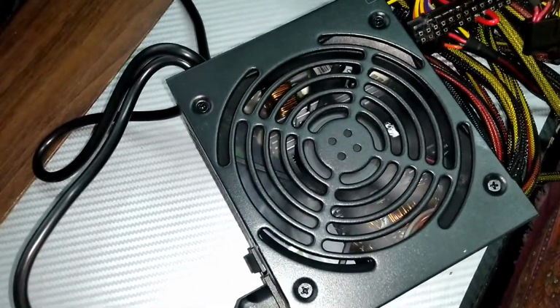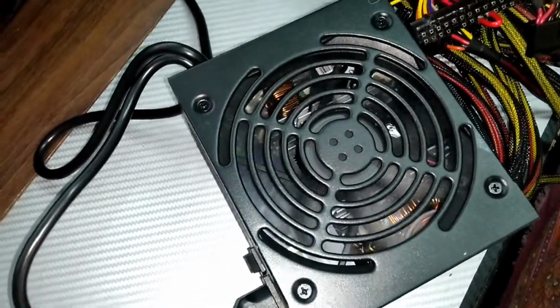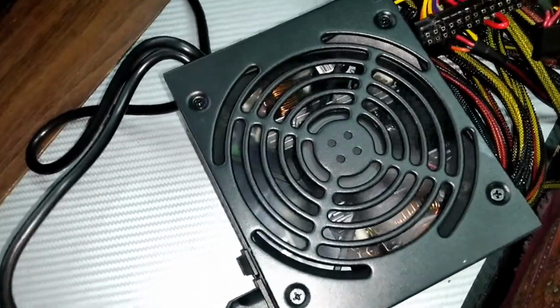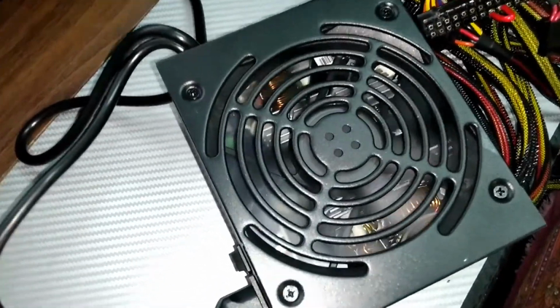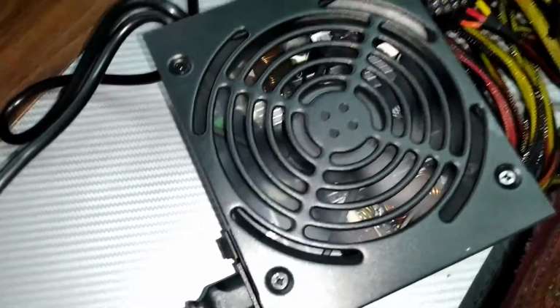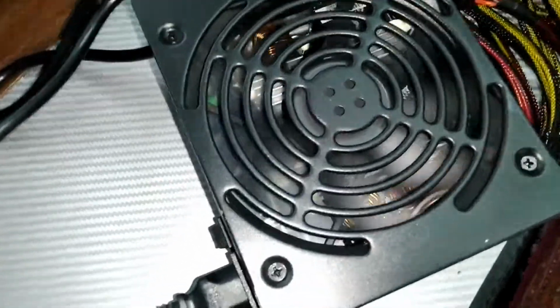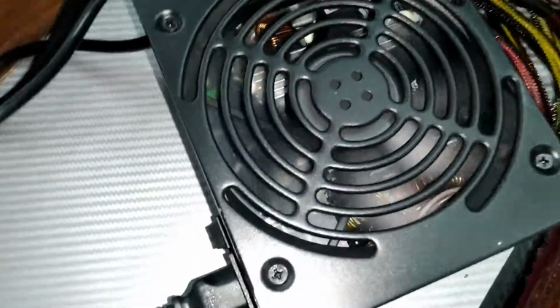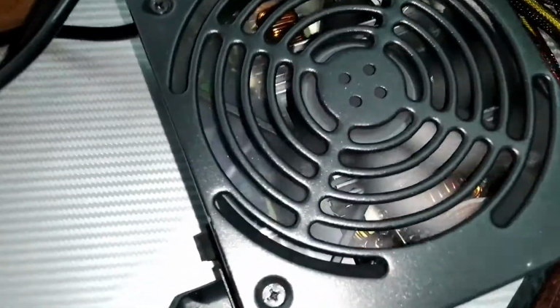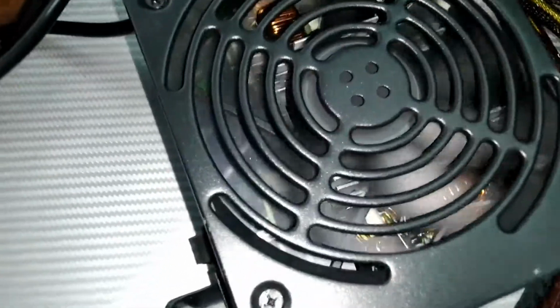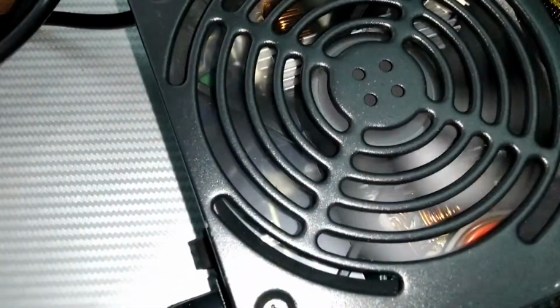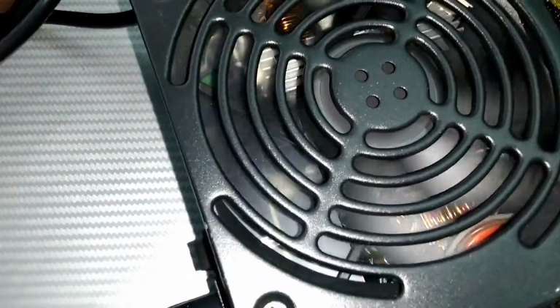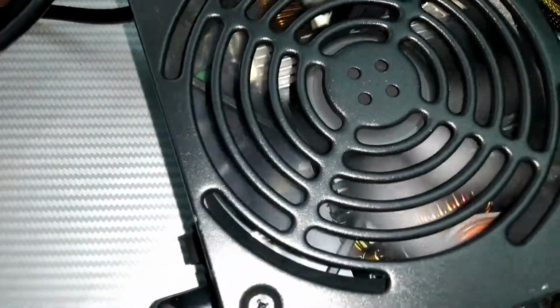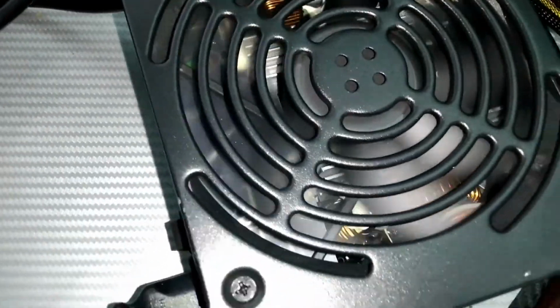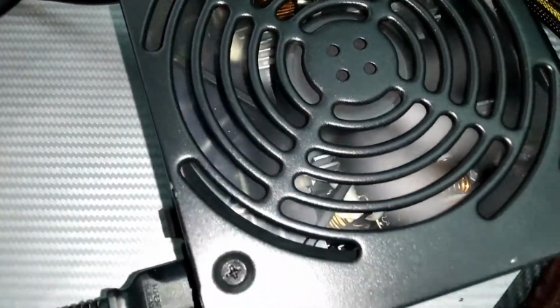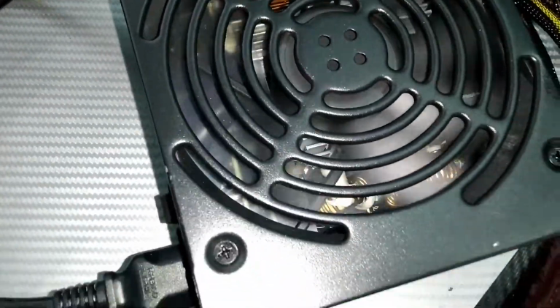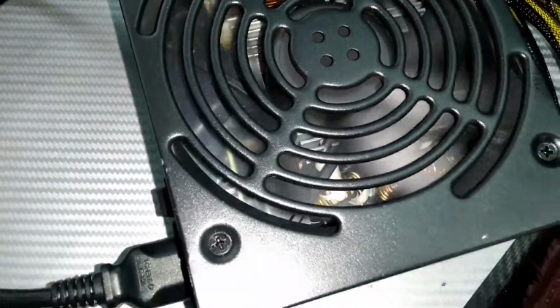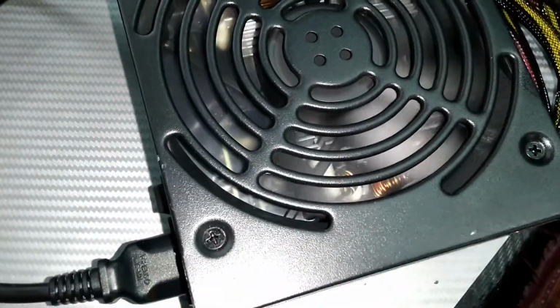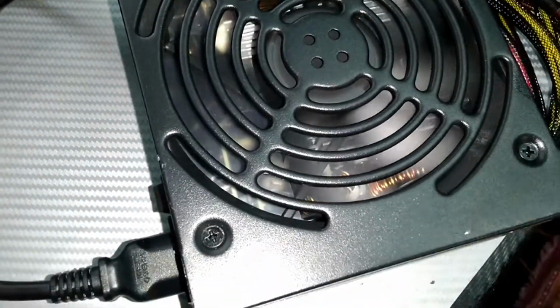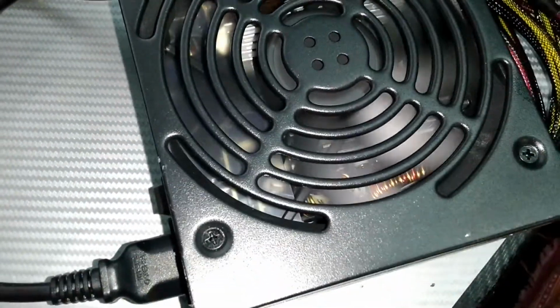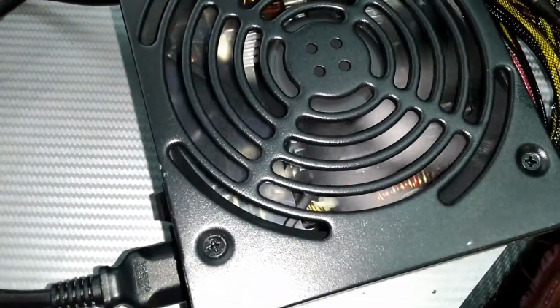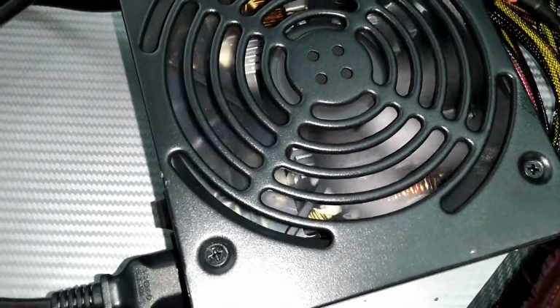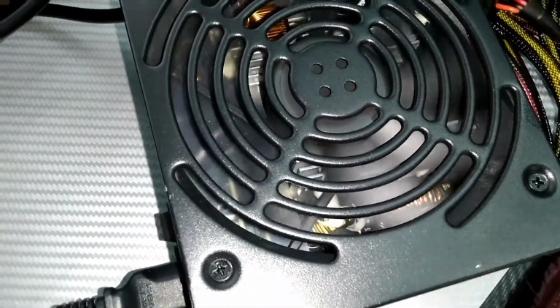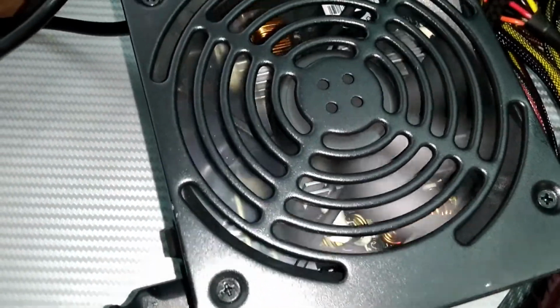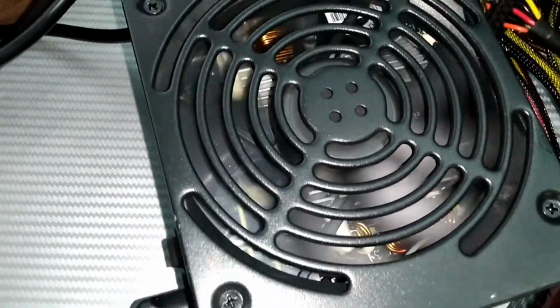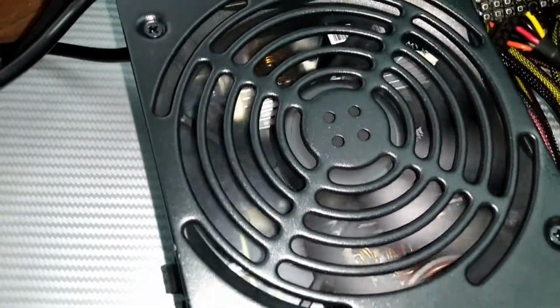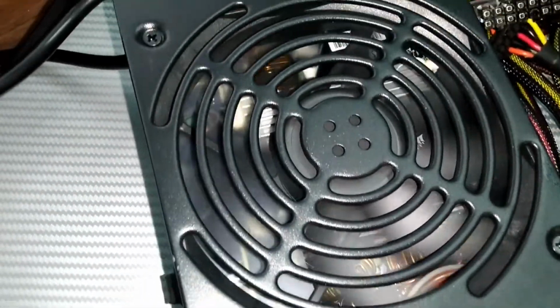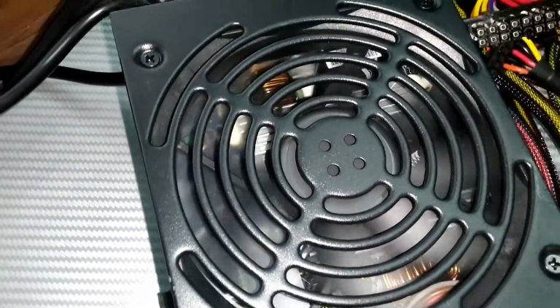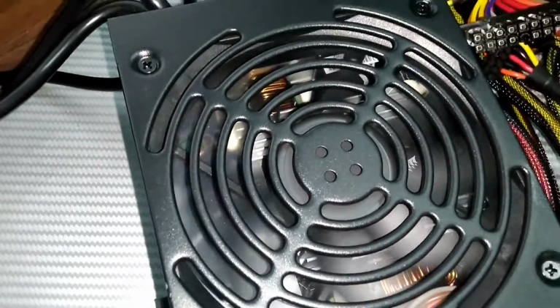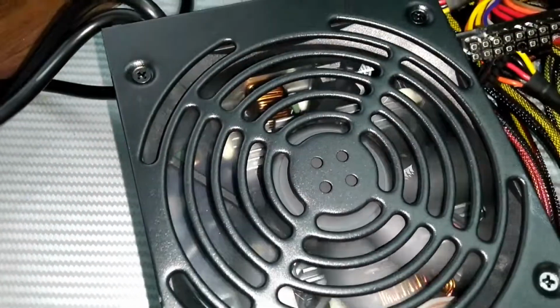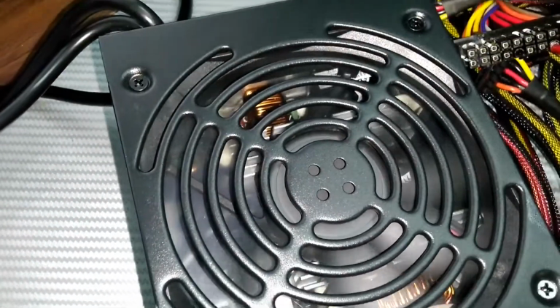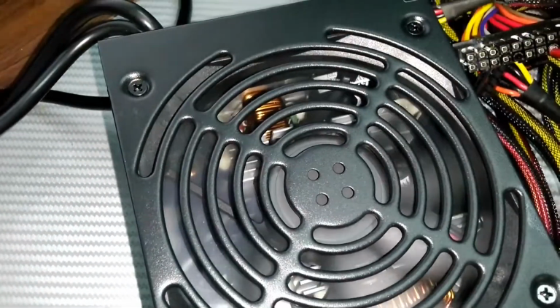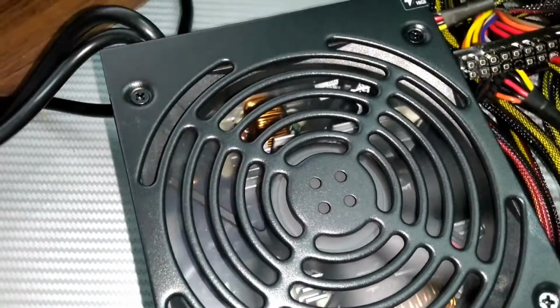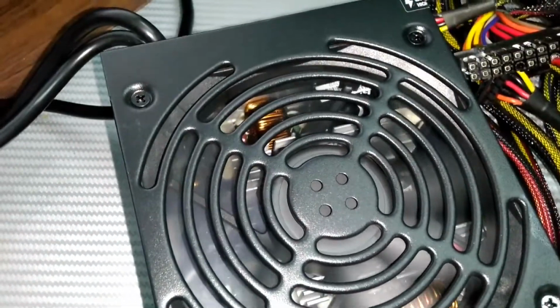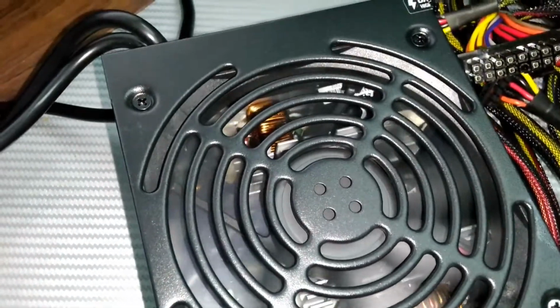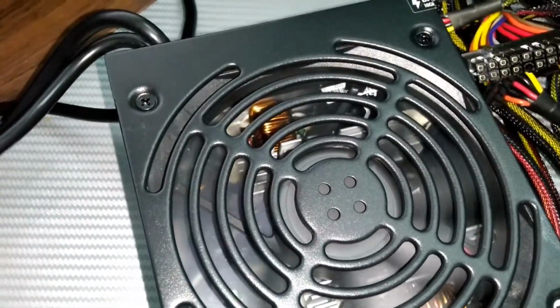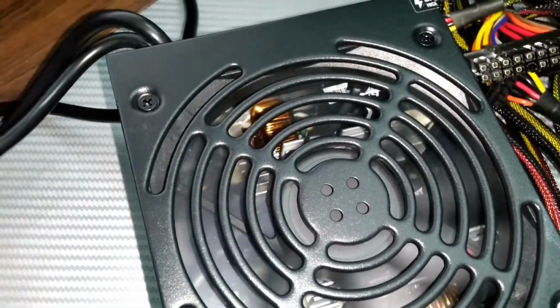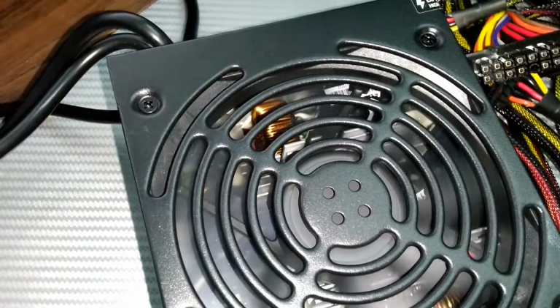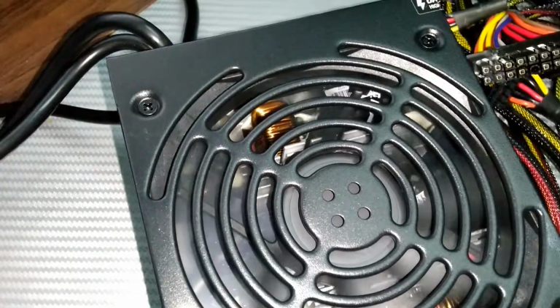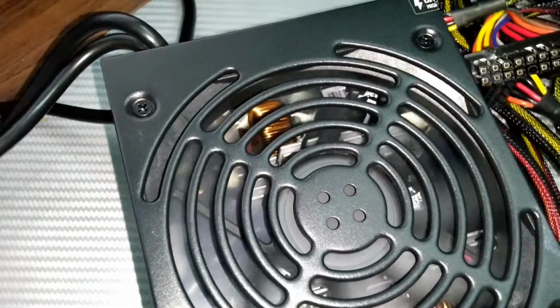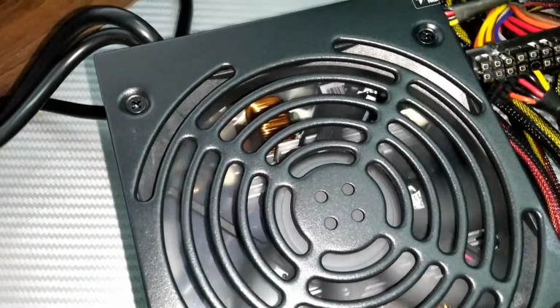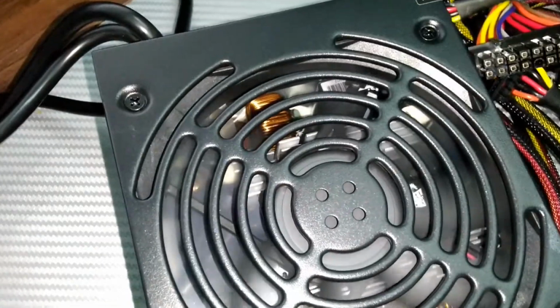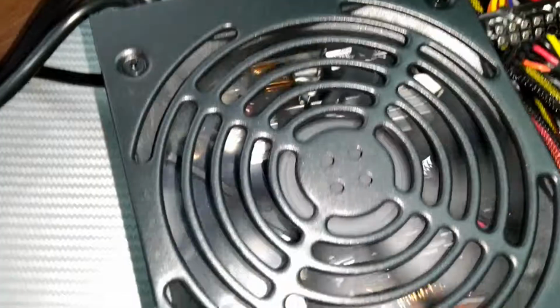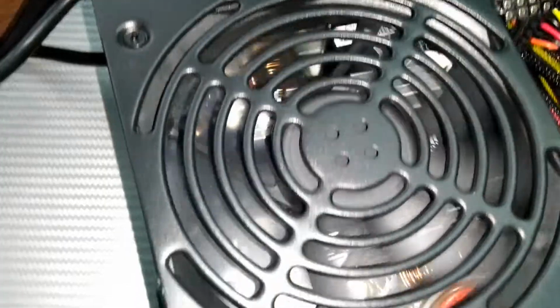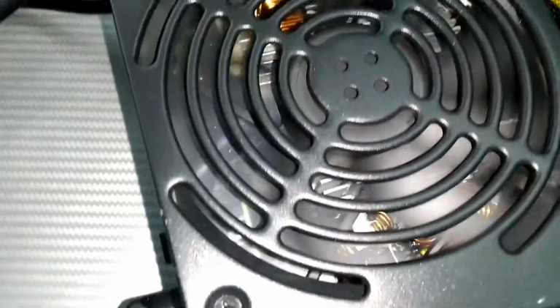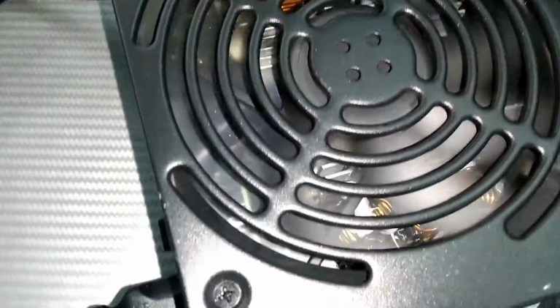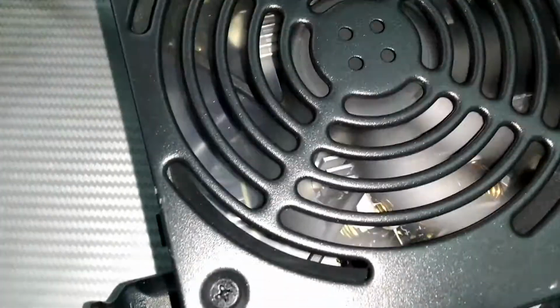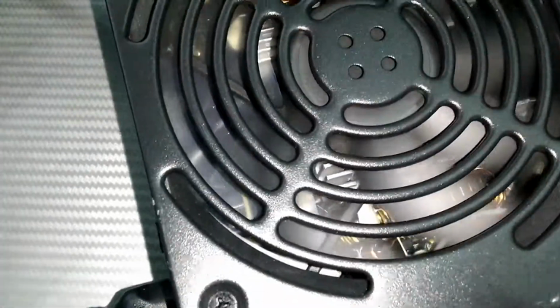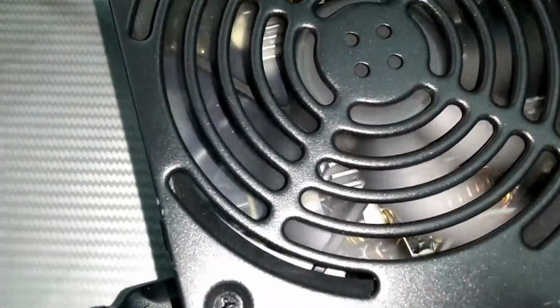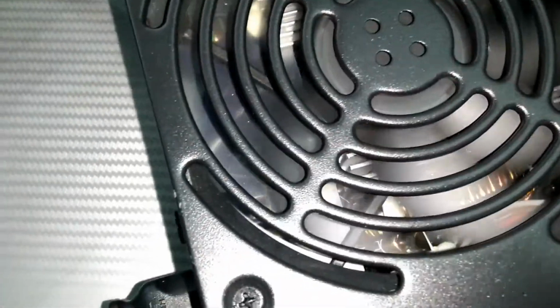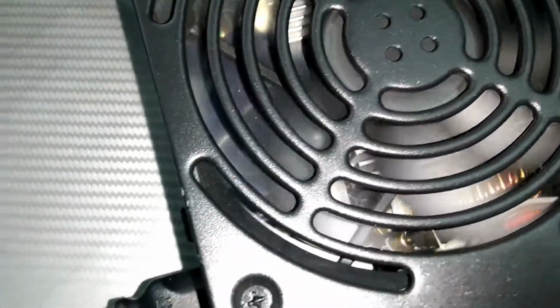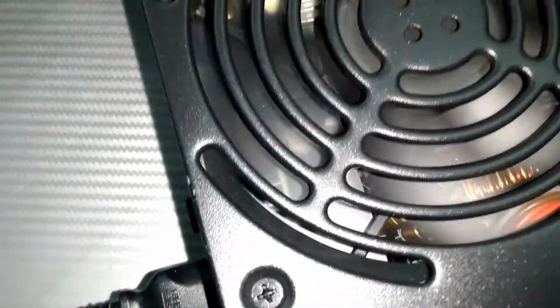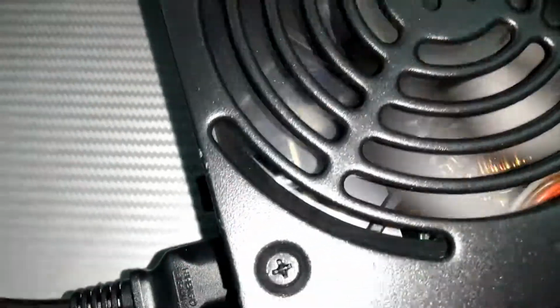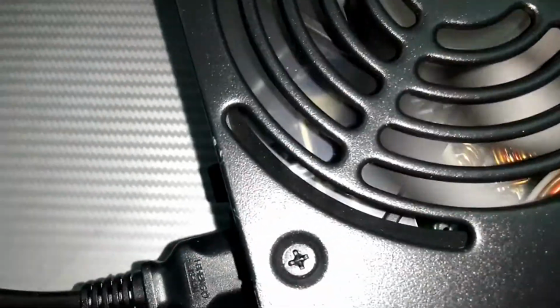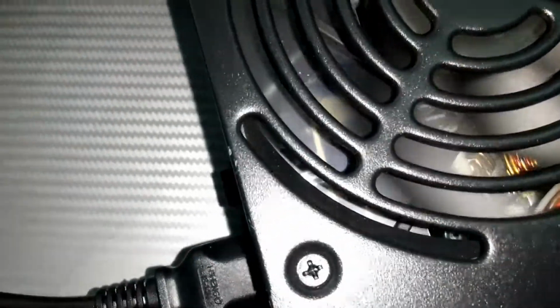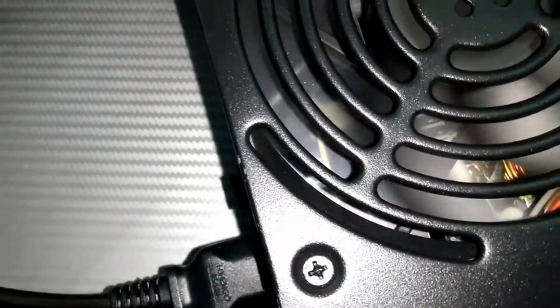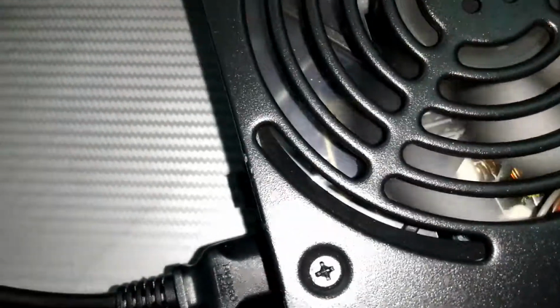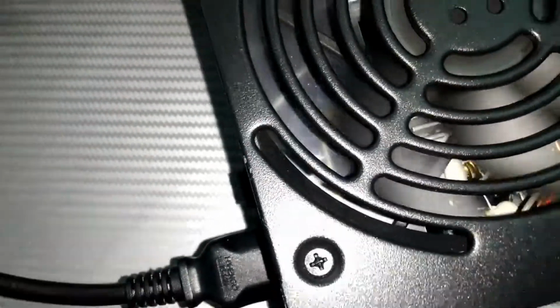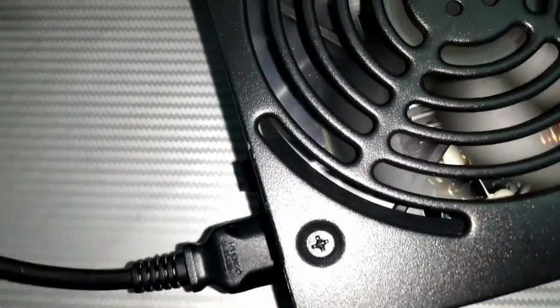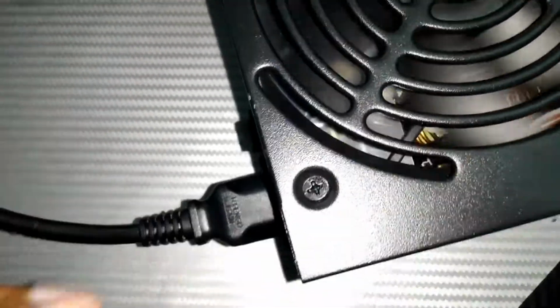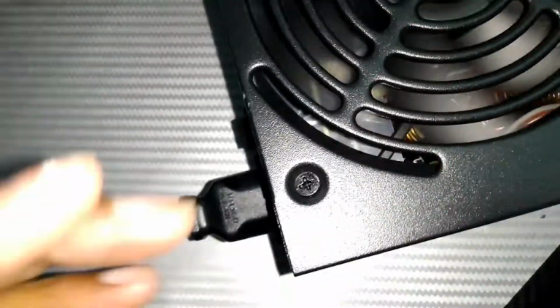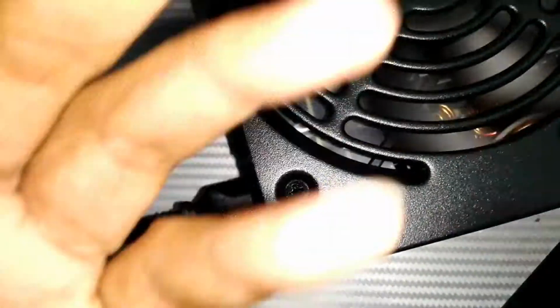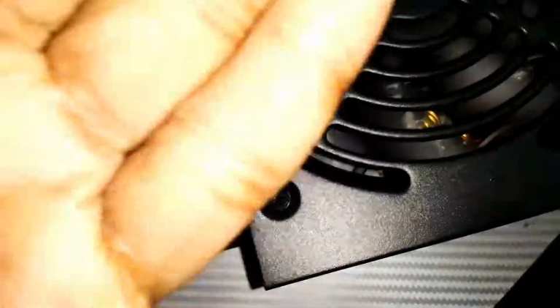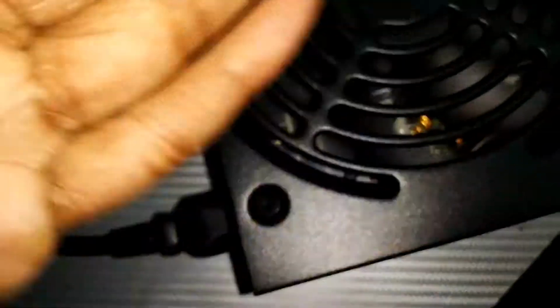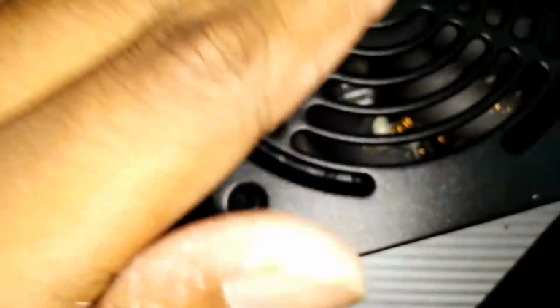We can see the fan is spinning. The power supply is working.